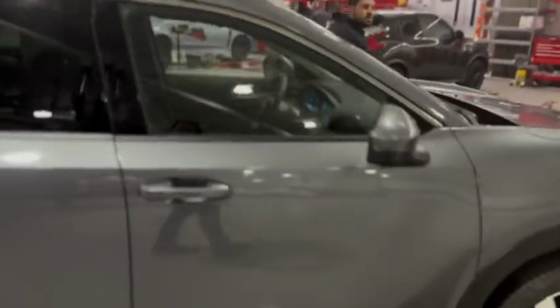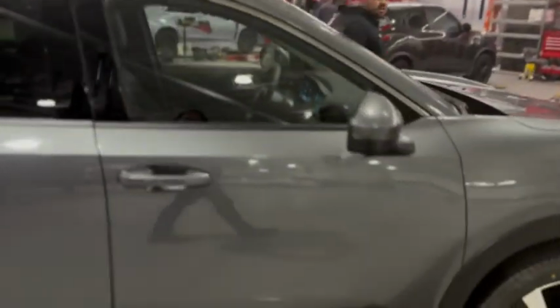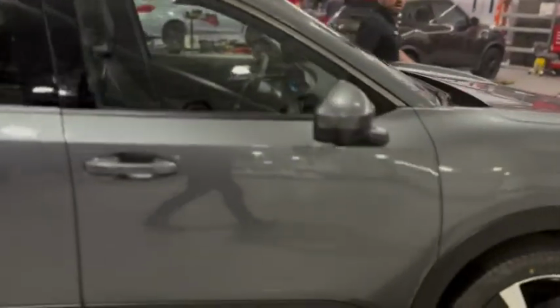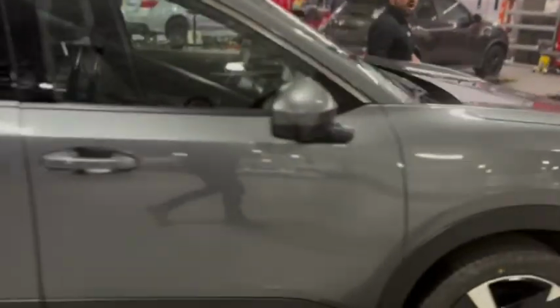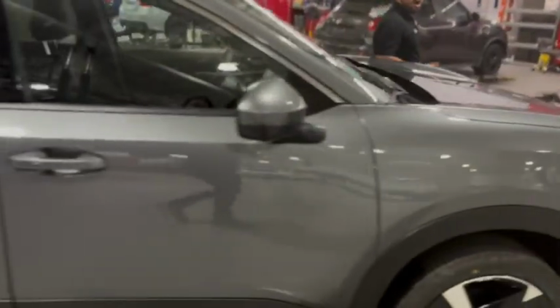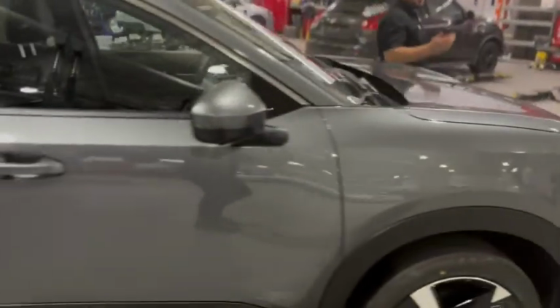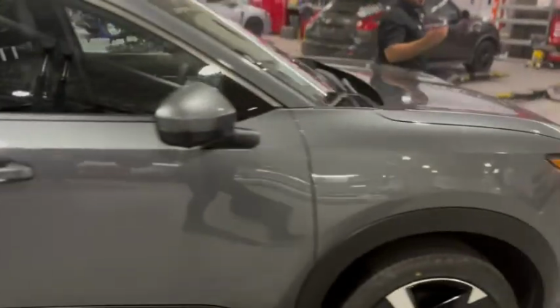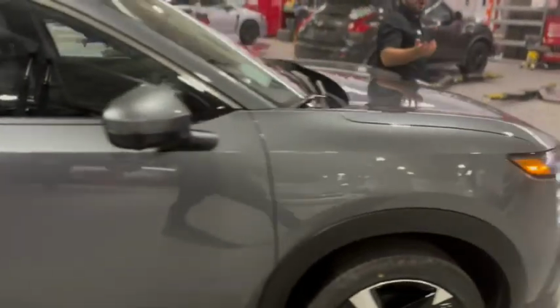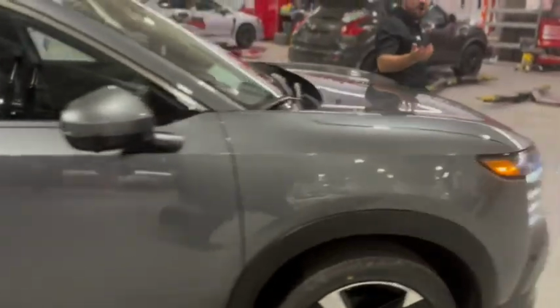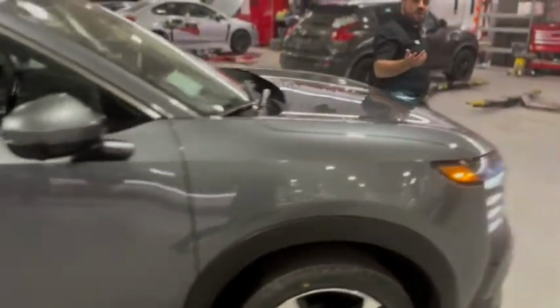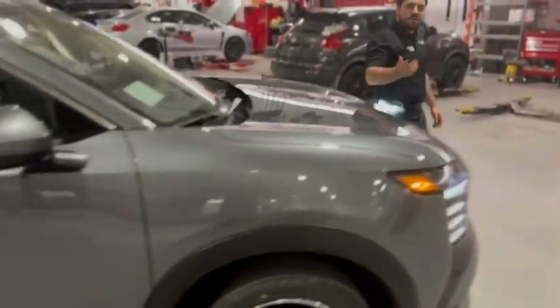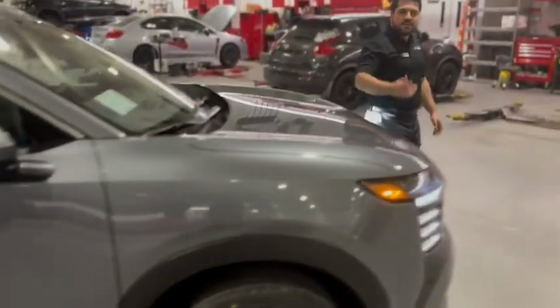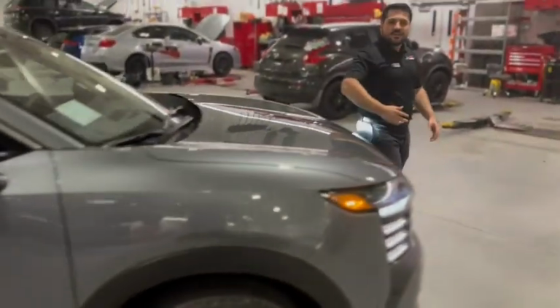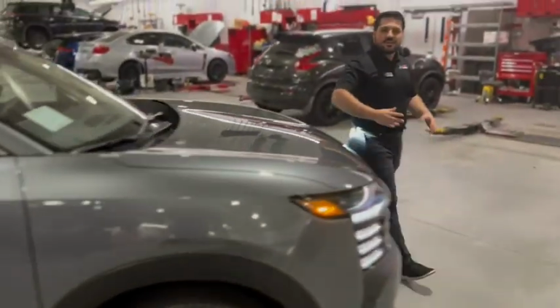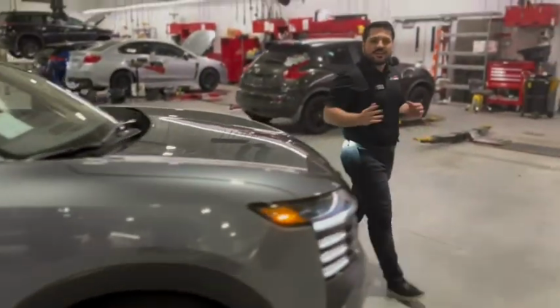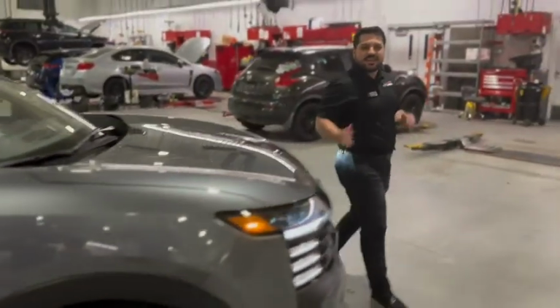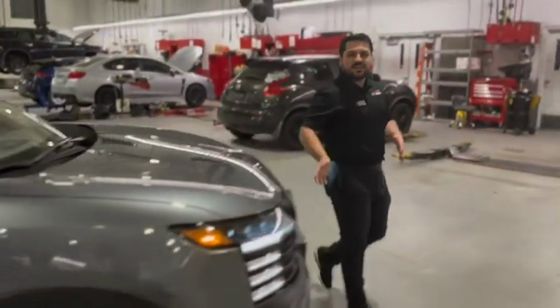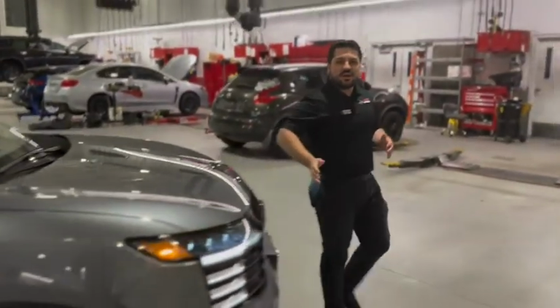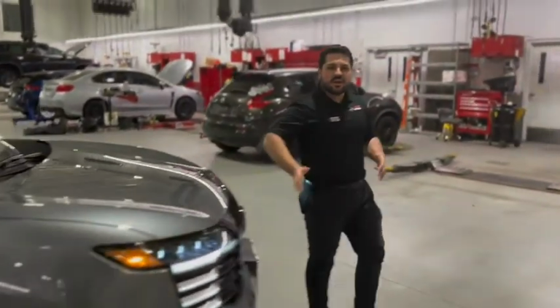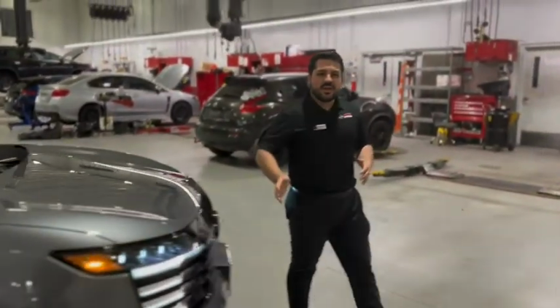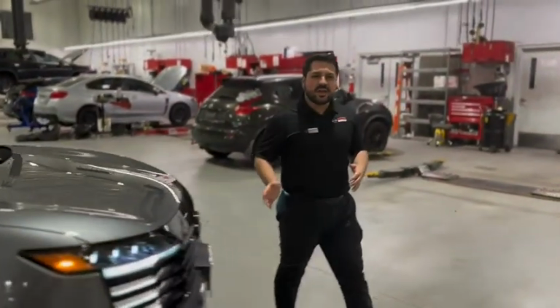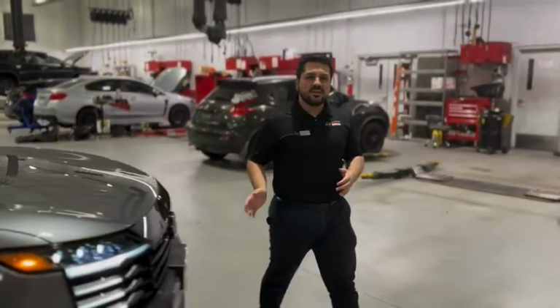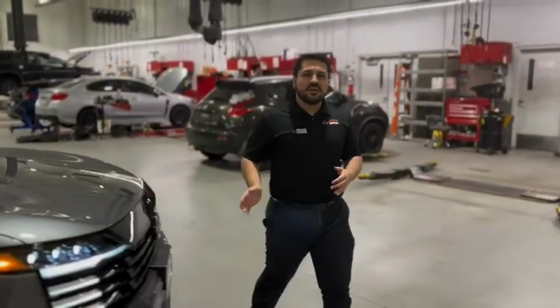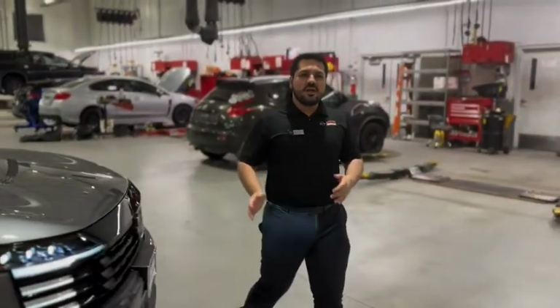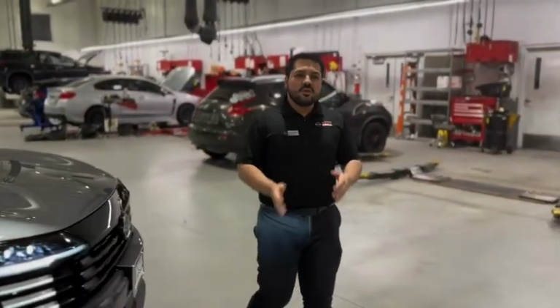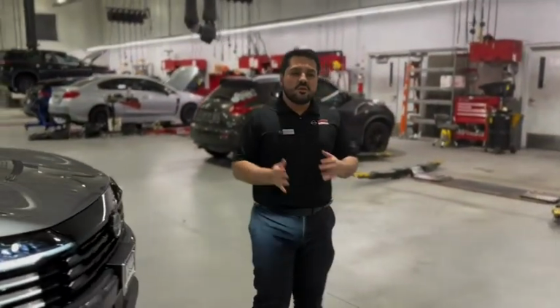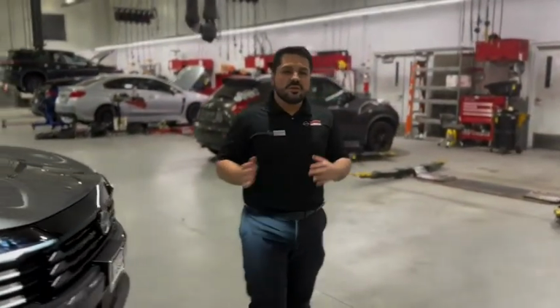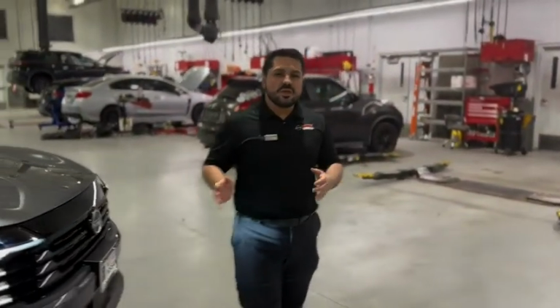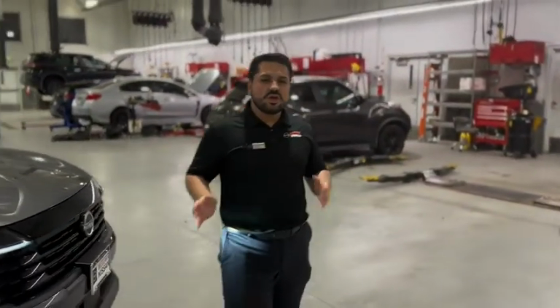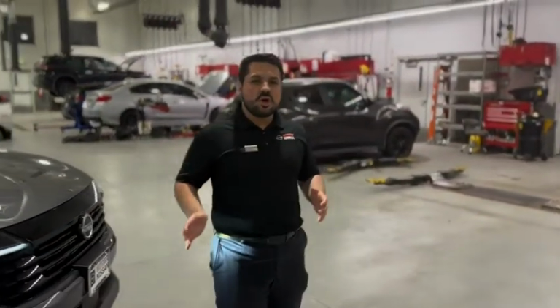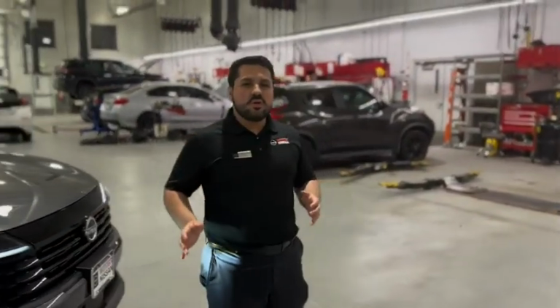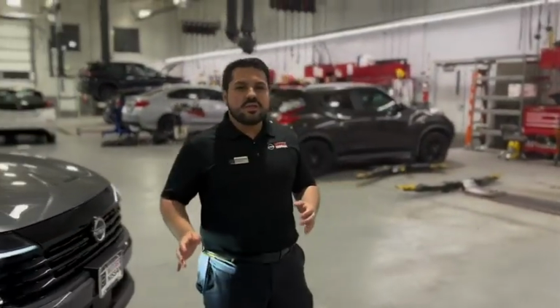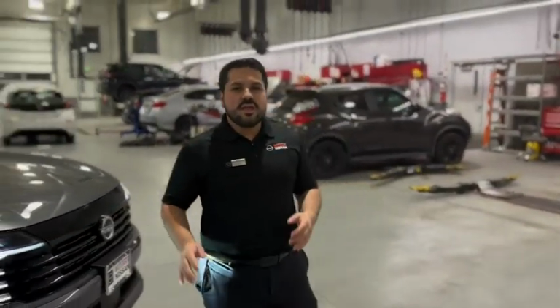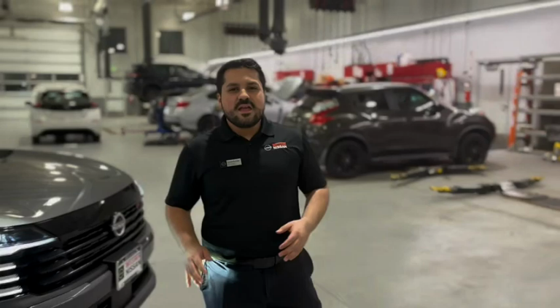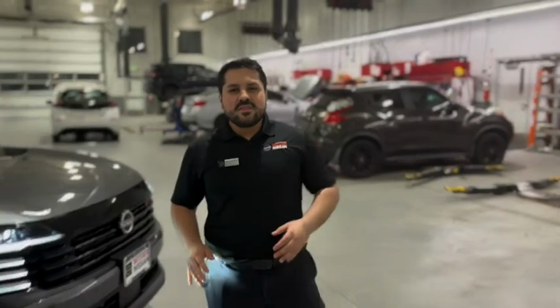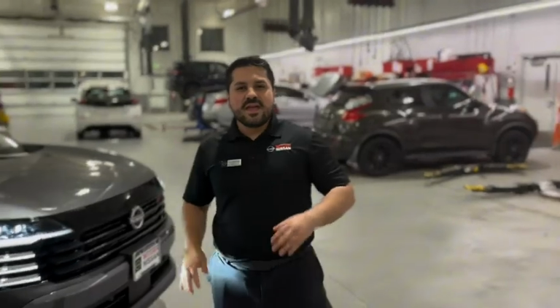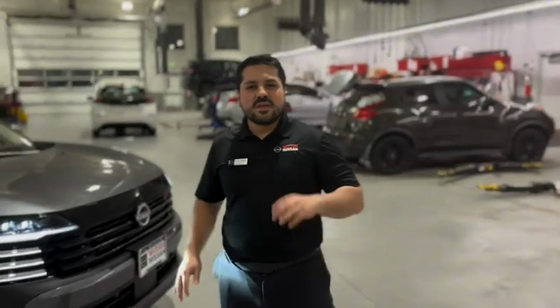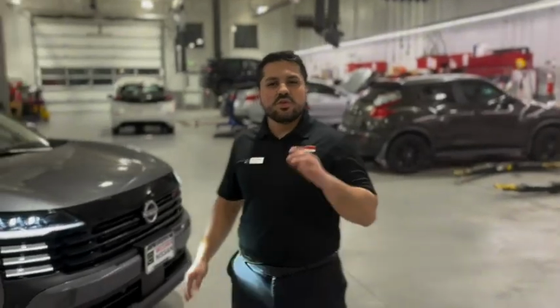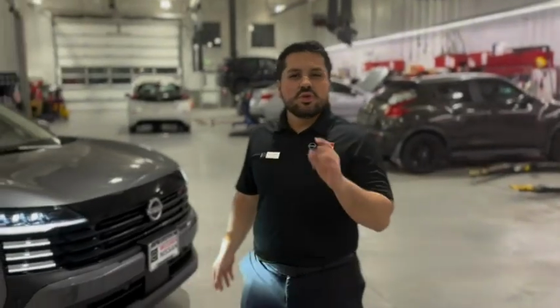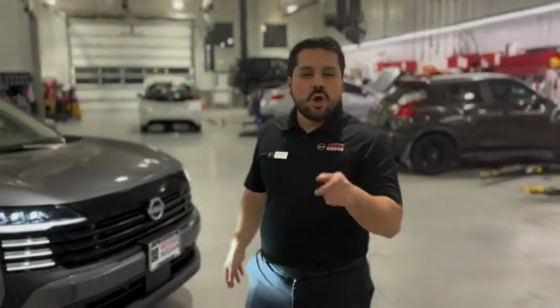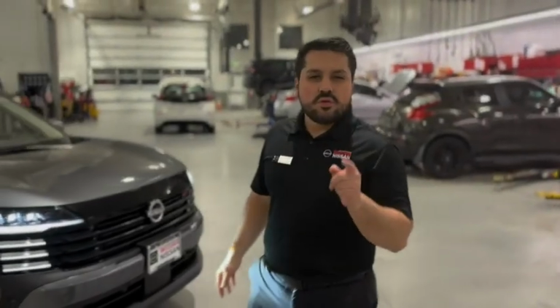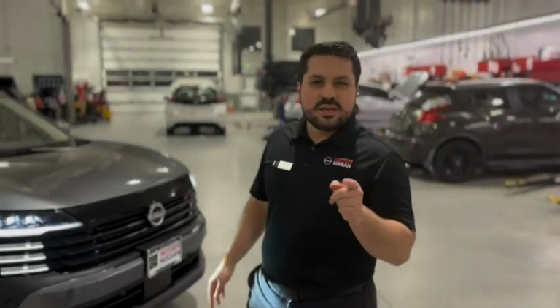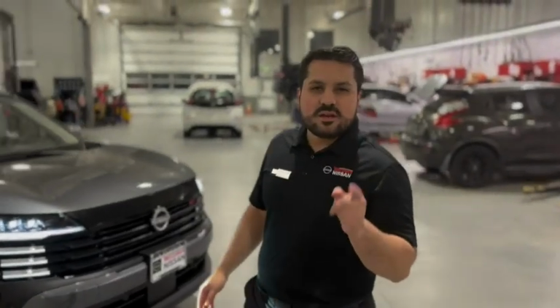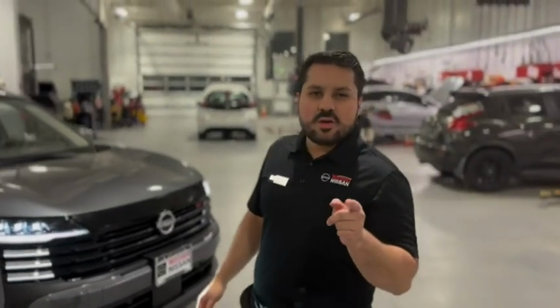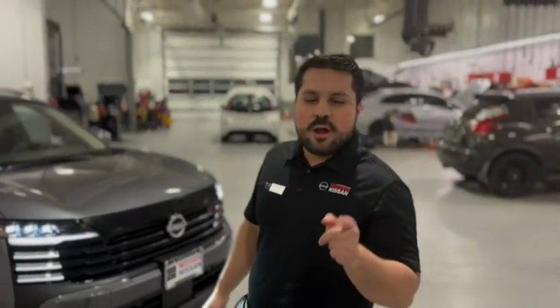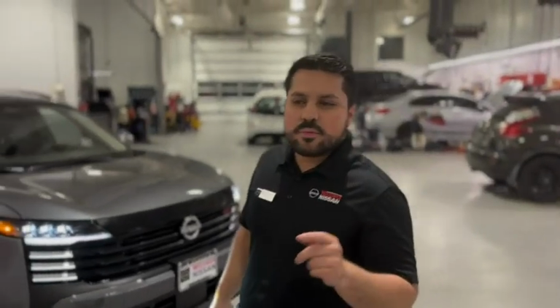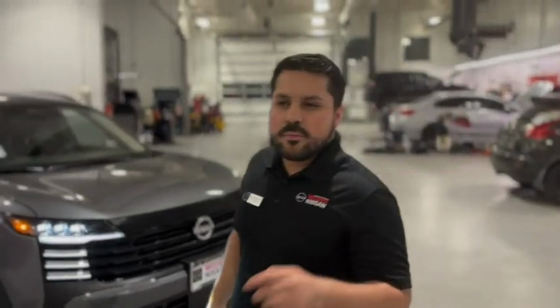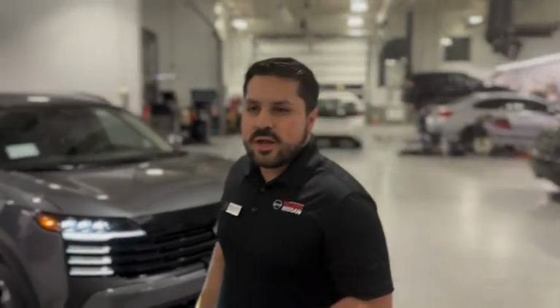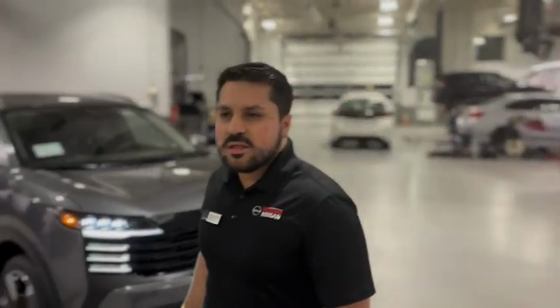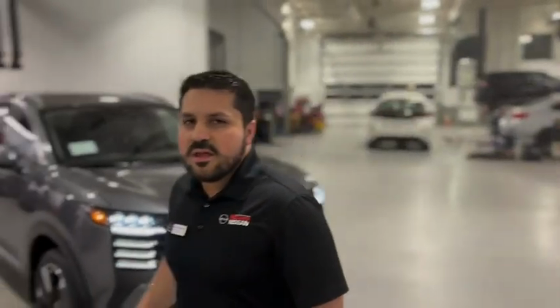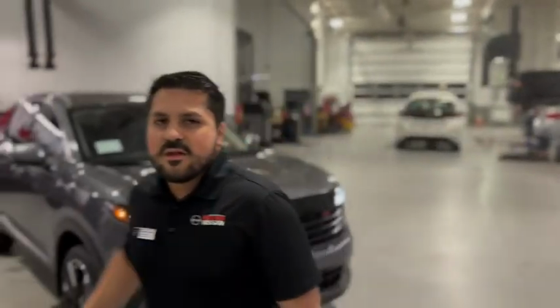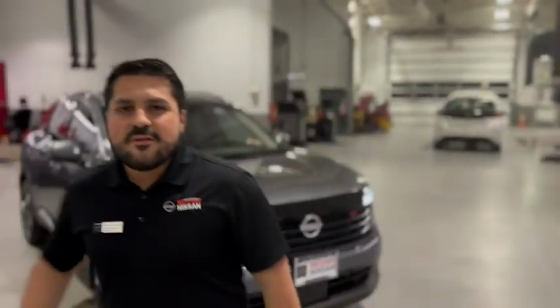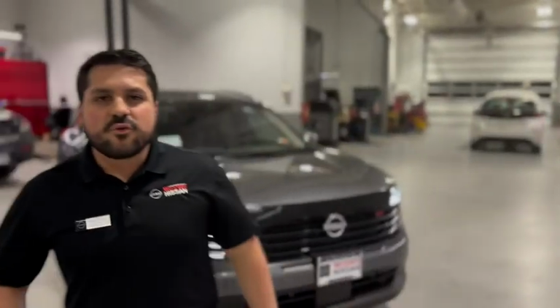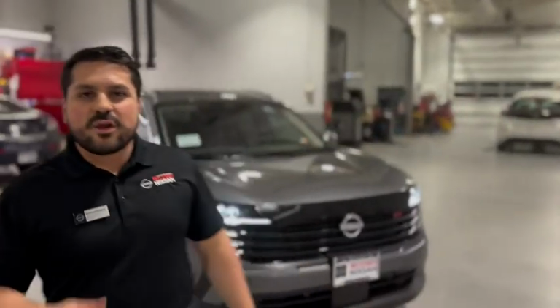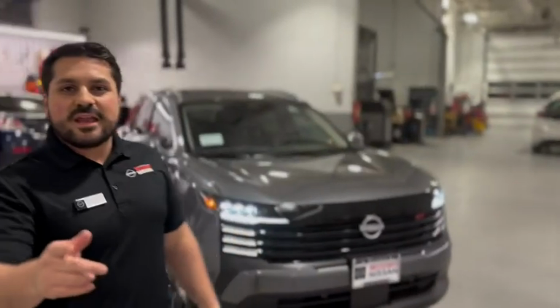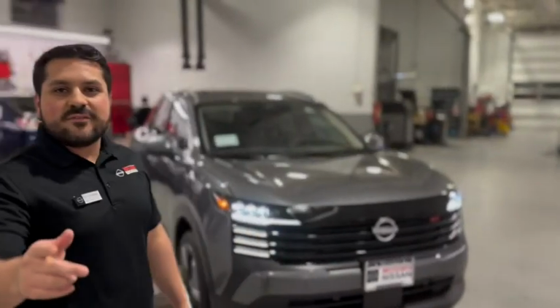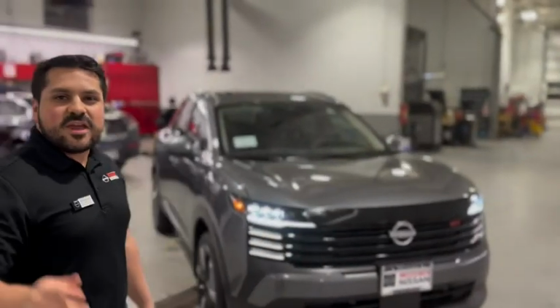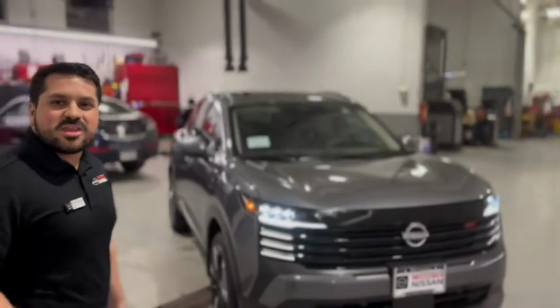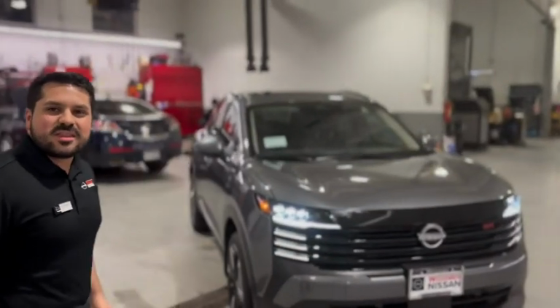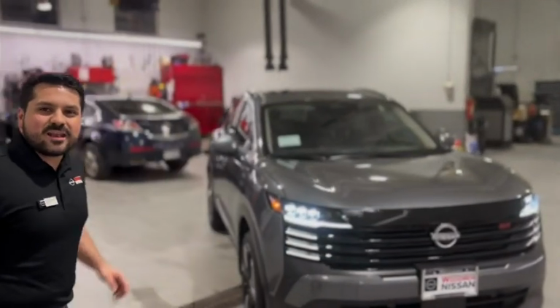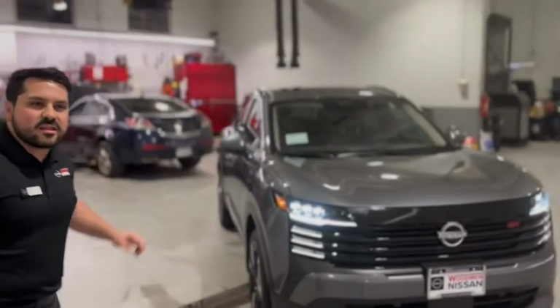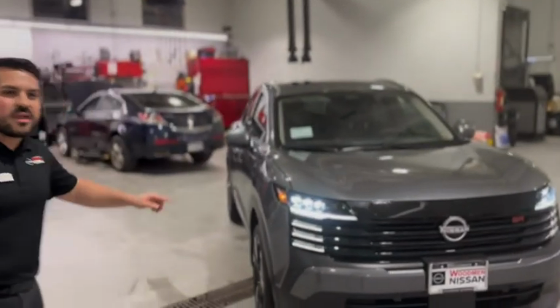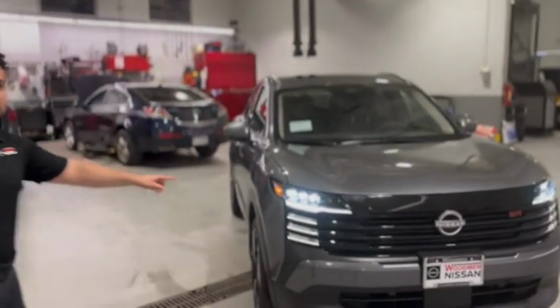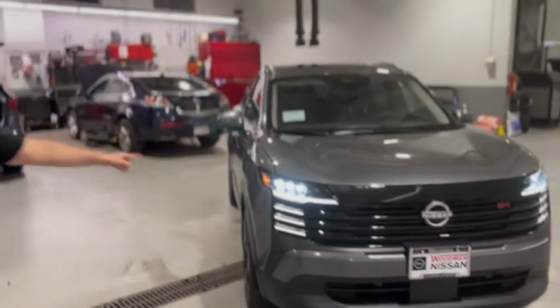All in all, the Nissan Kicks really shows that you don't need to compromise for innovation that excites.